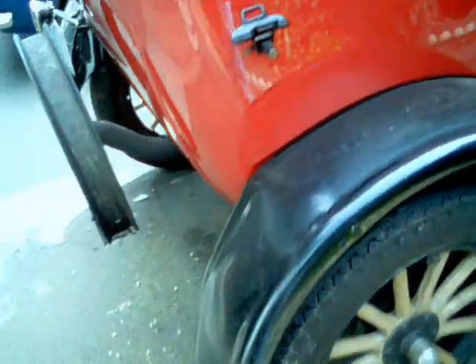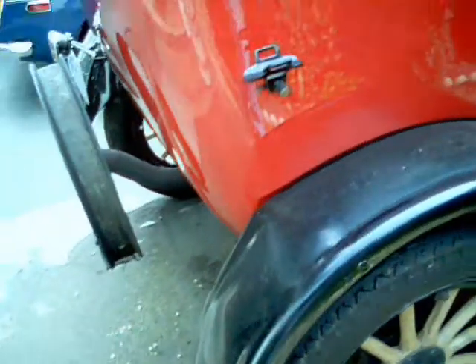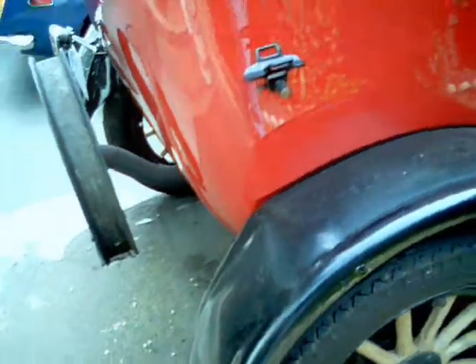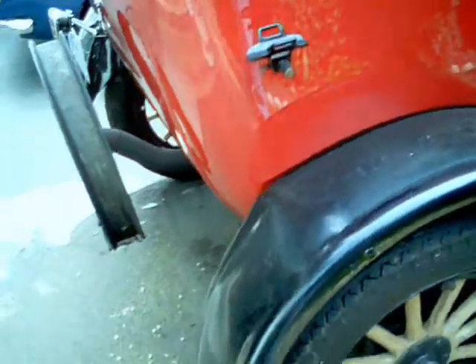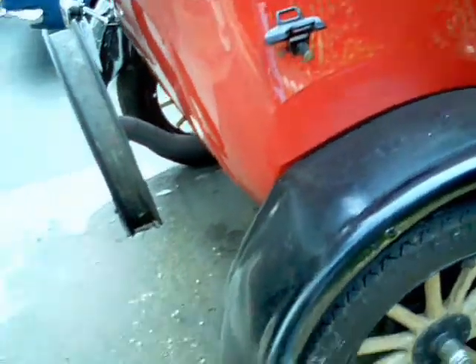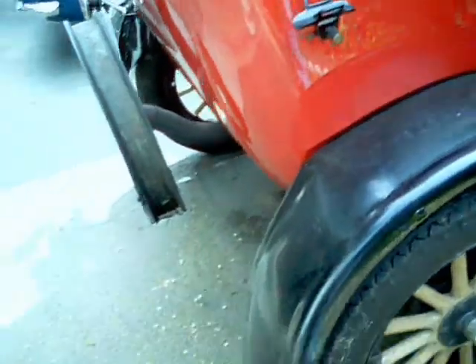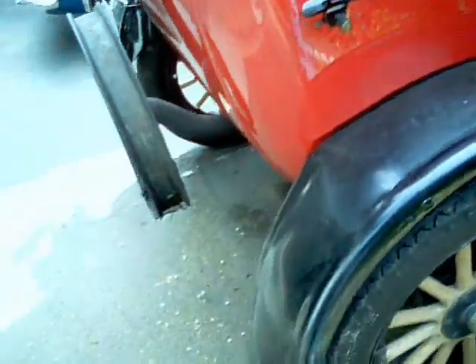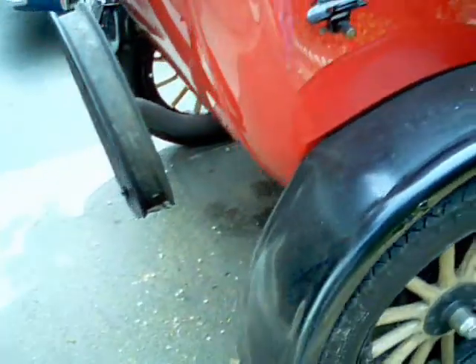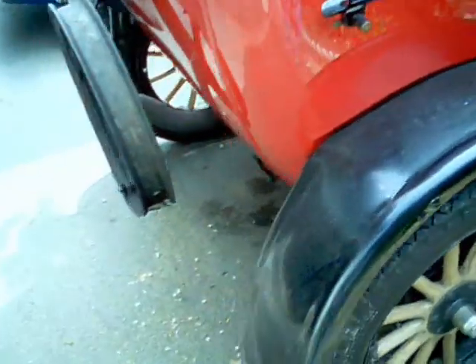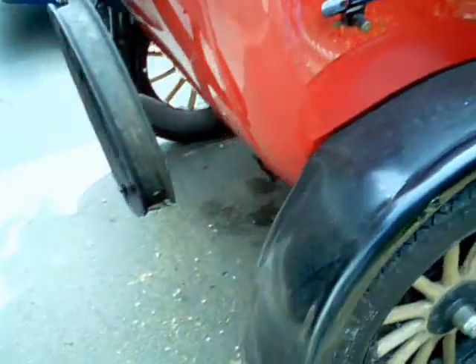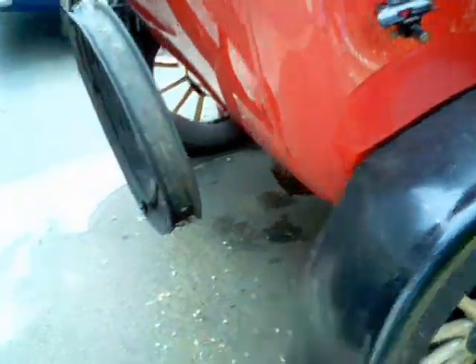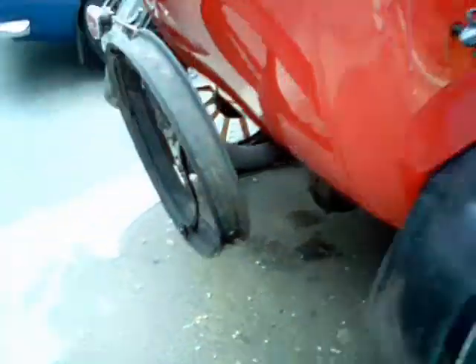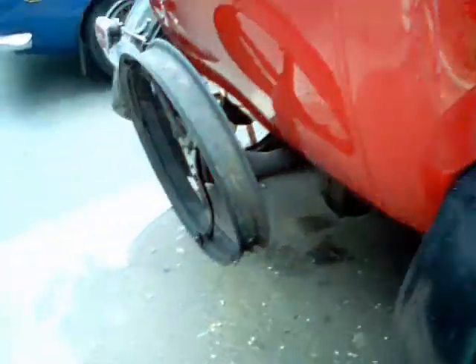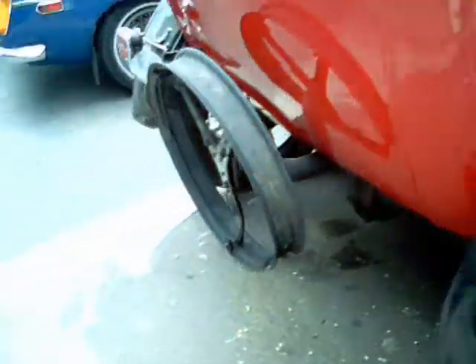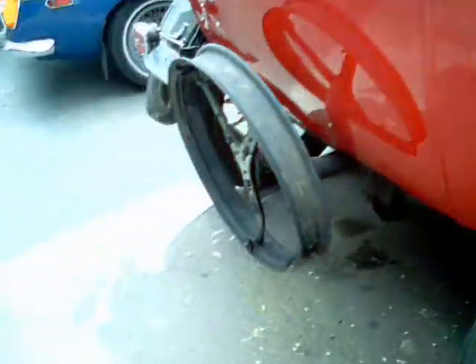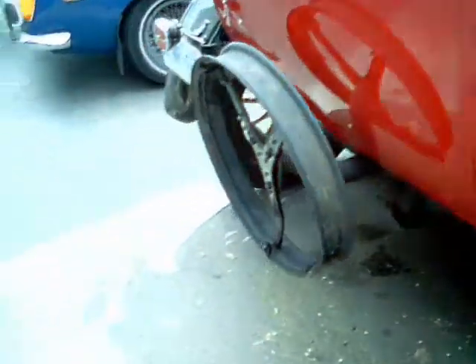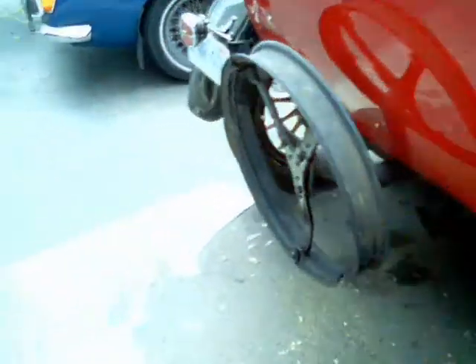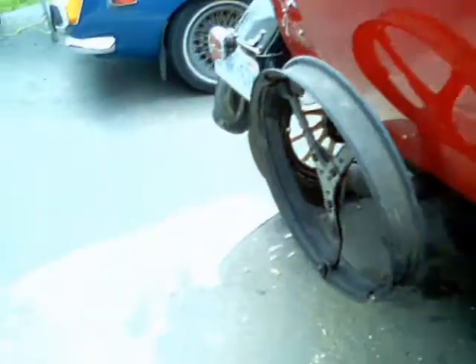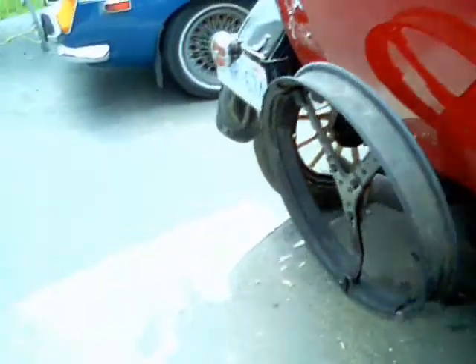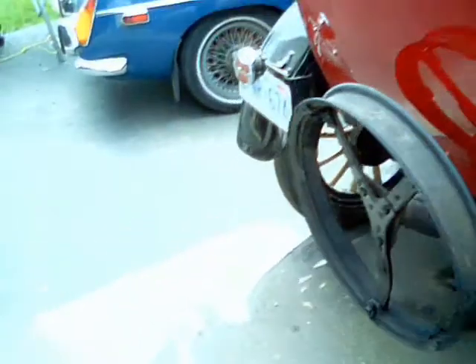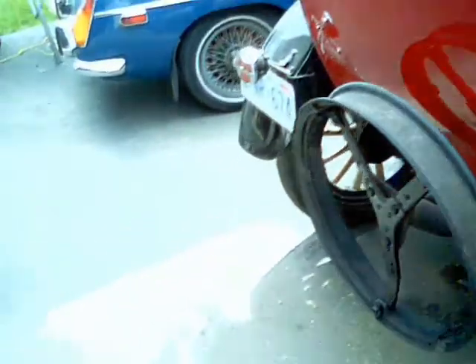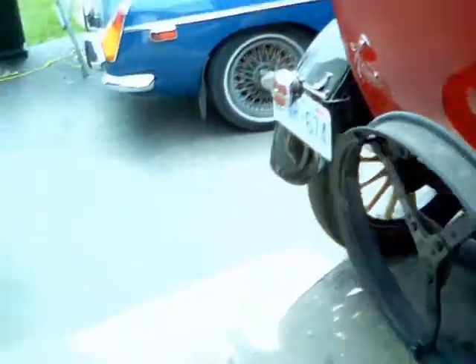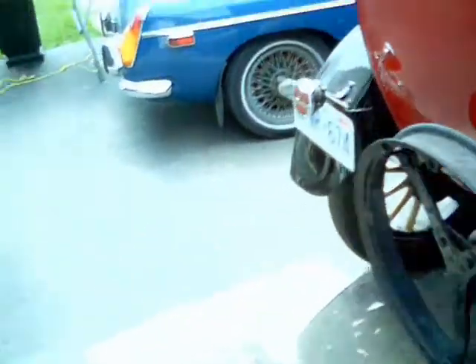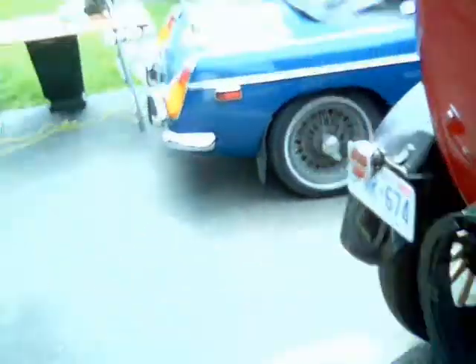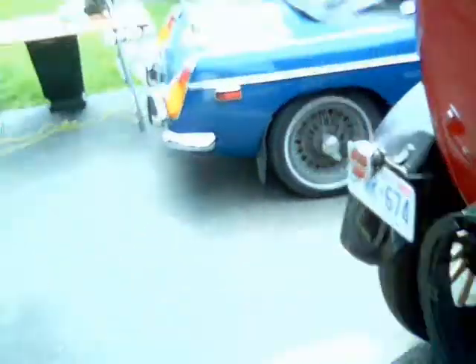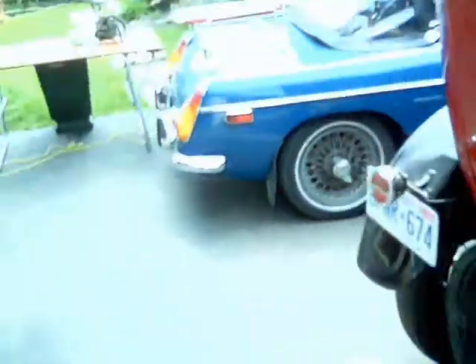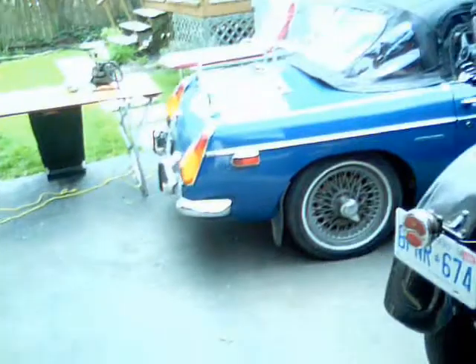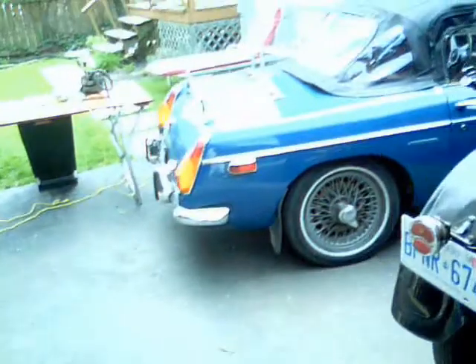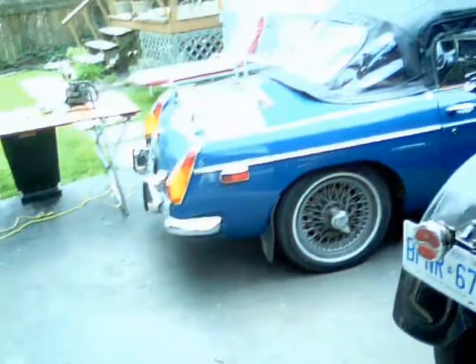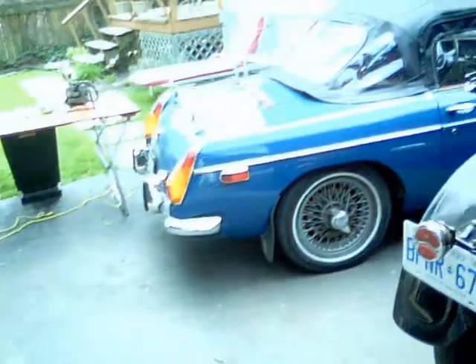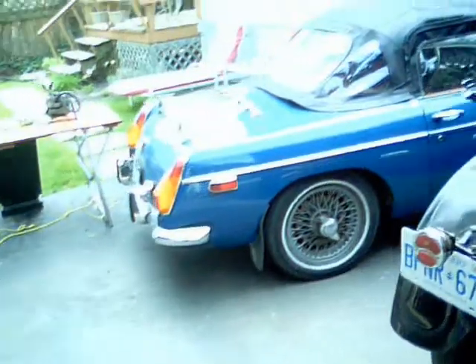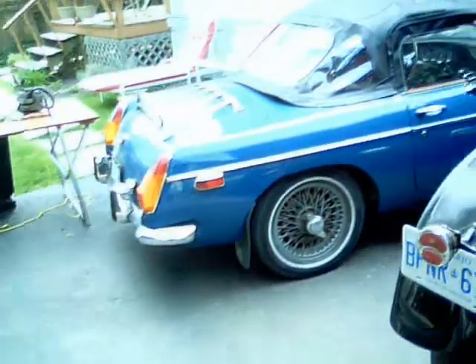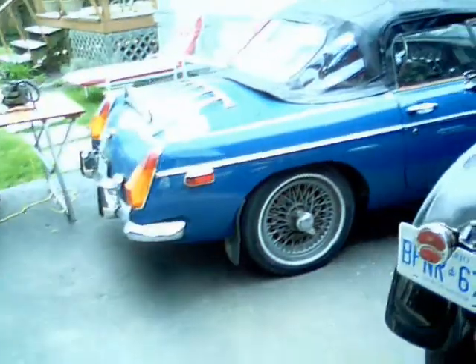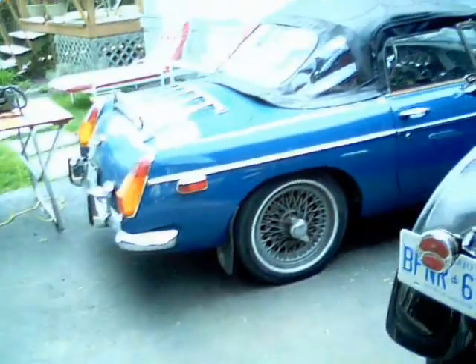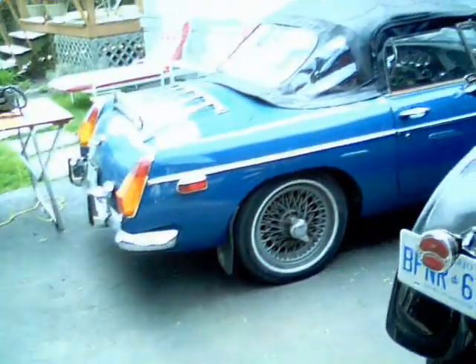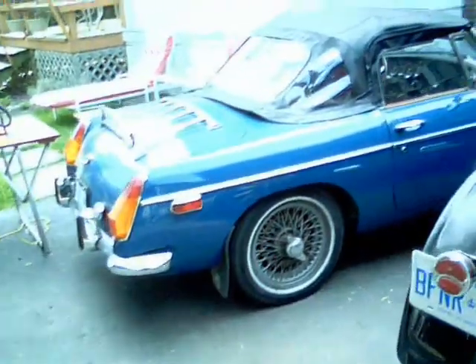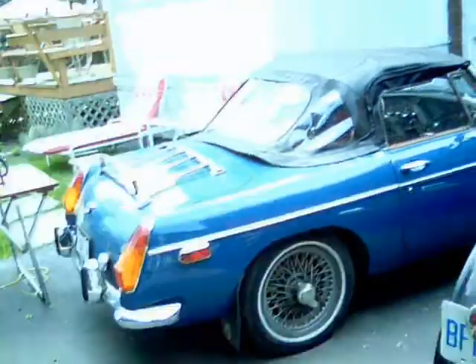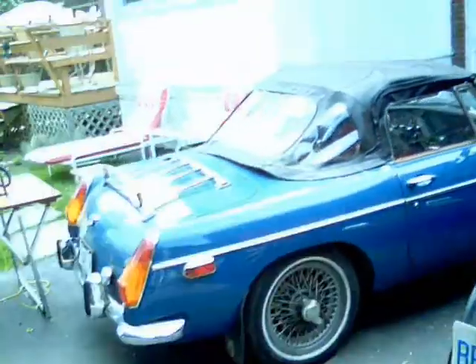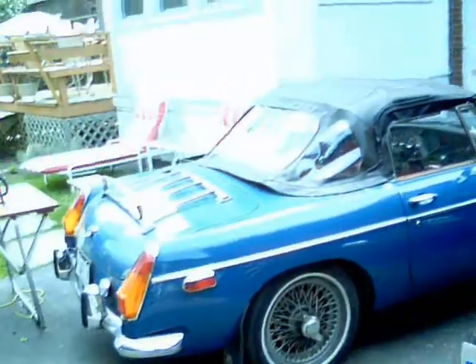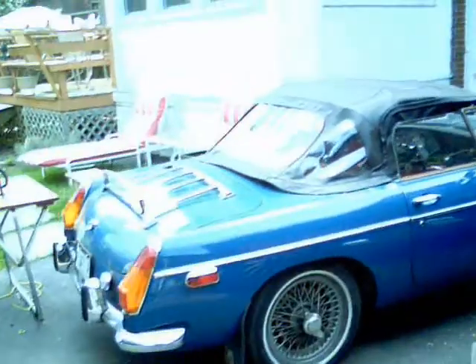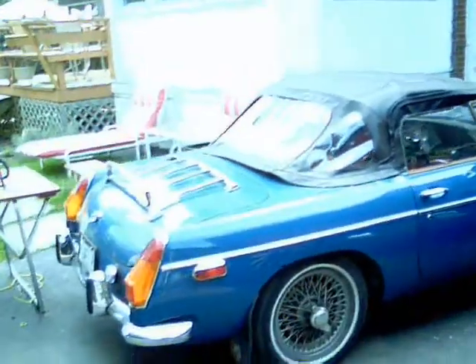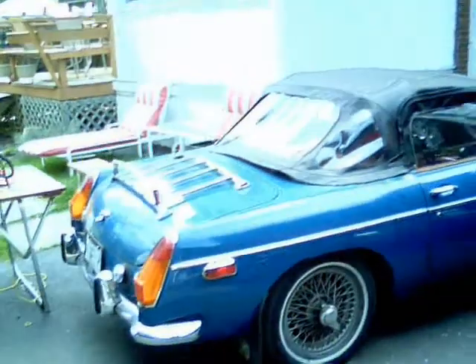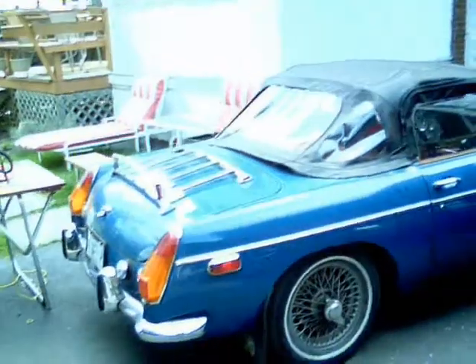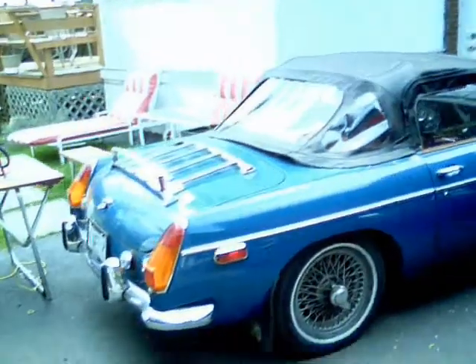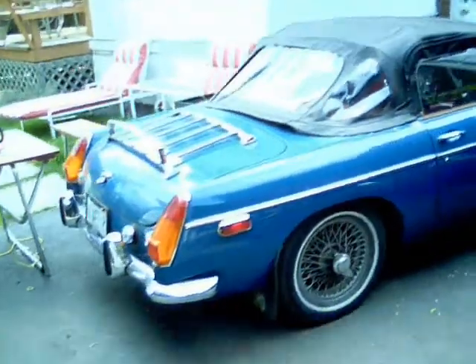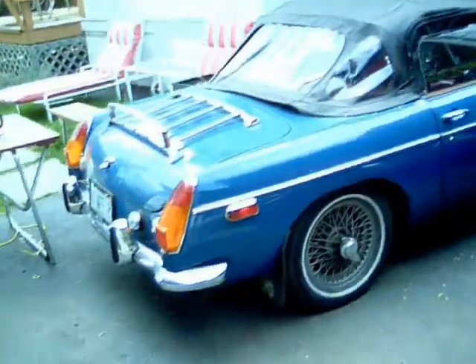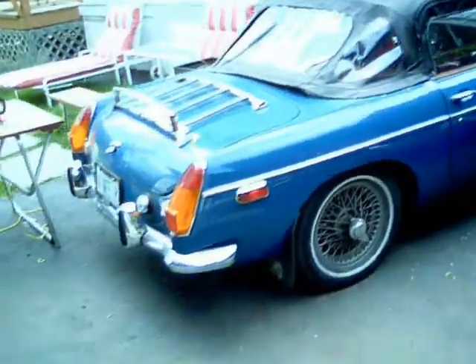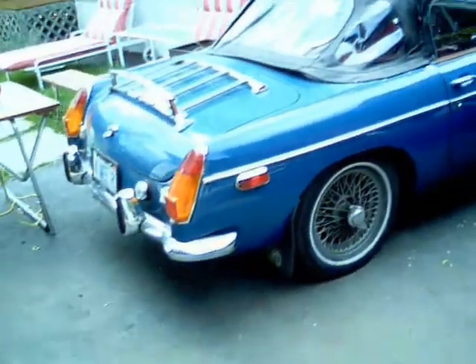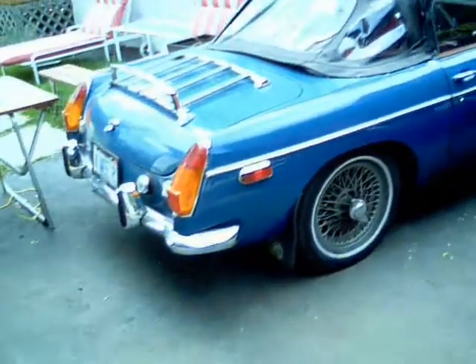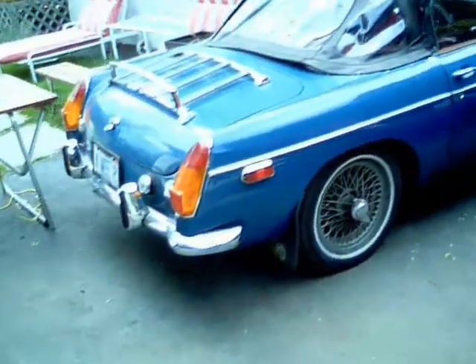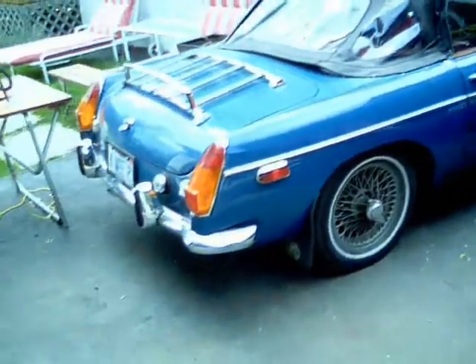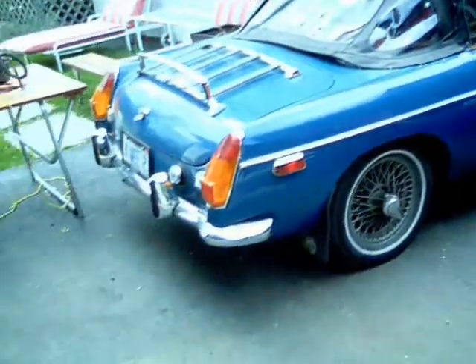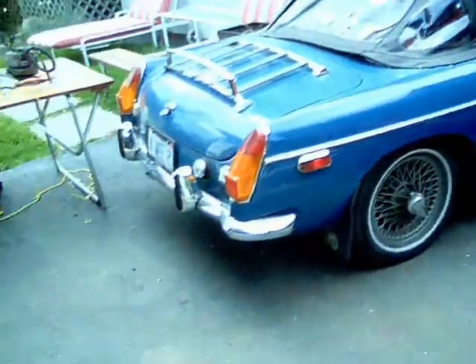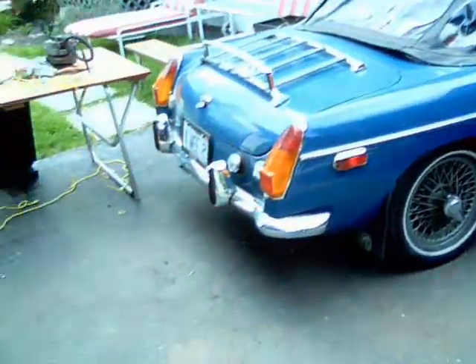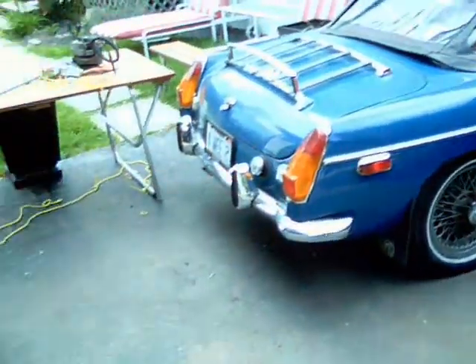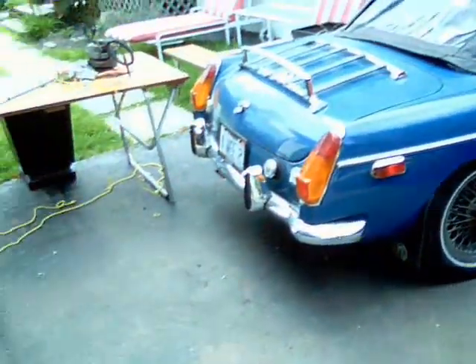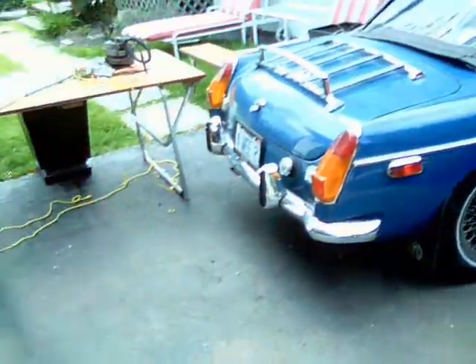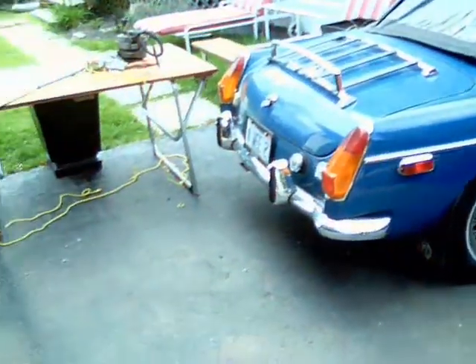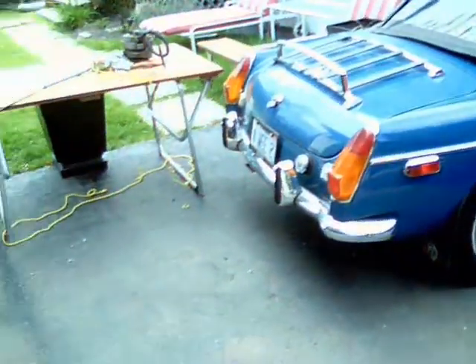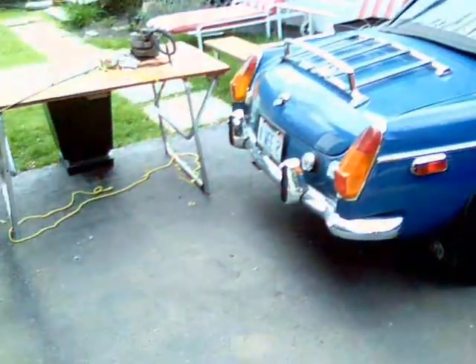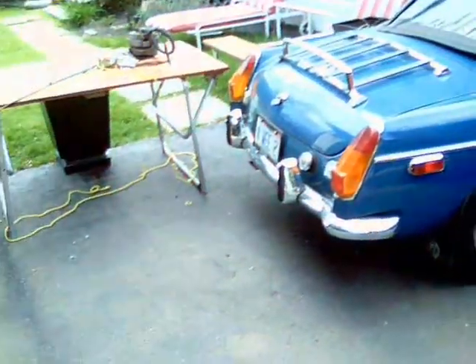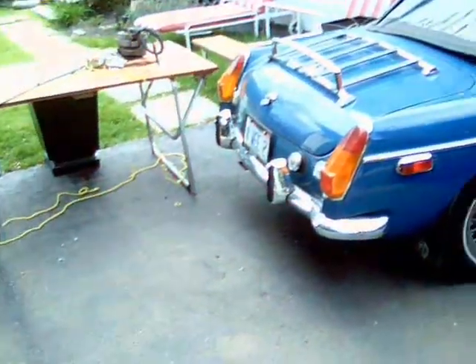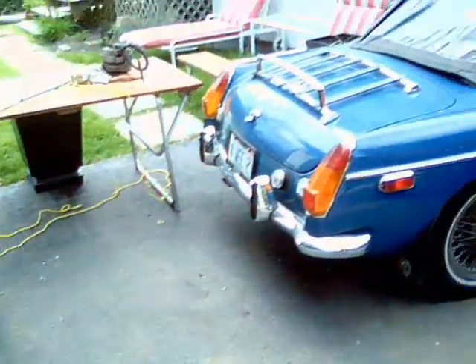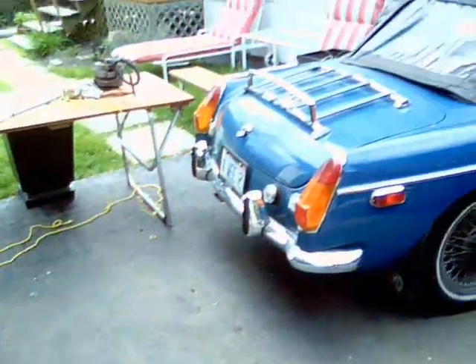I'll show you the back of a '73 MG while I'm here. It's mostly original as well. Runs good.